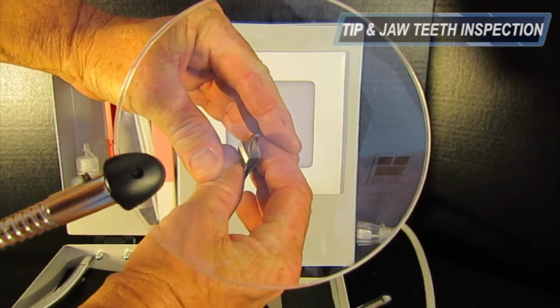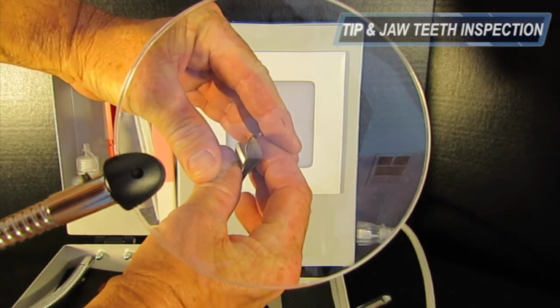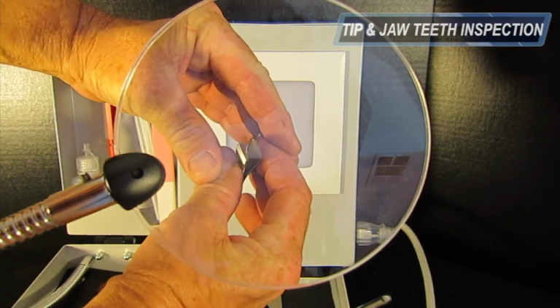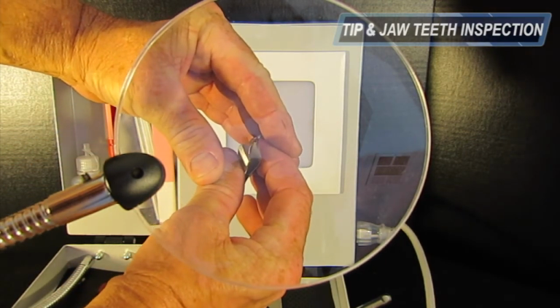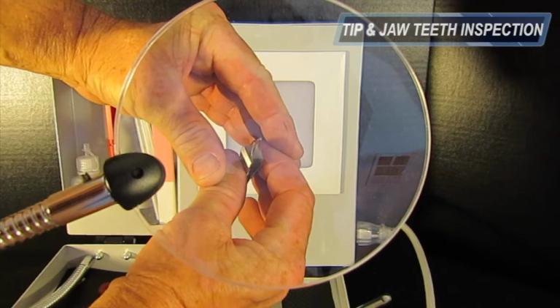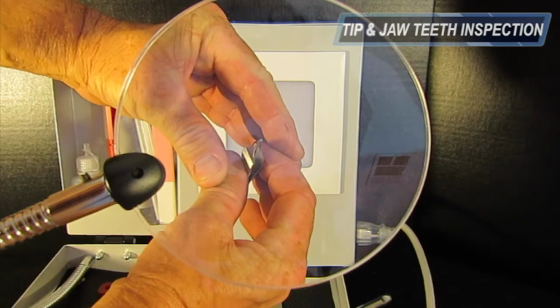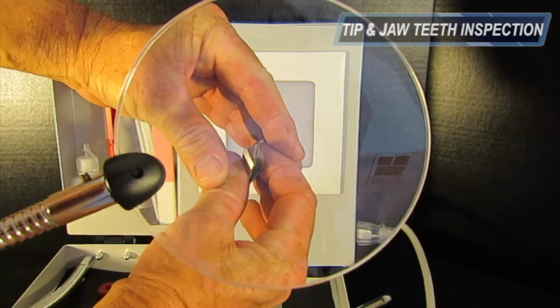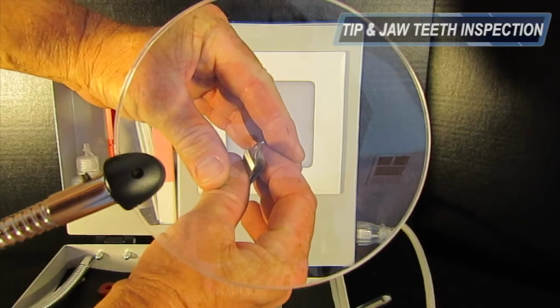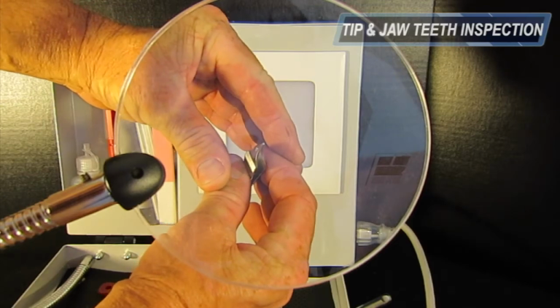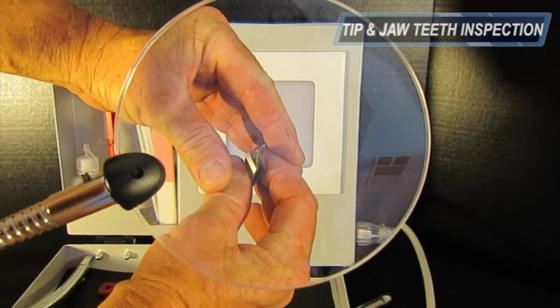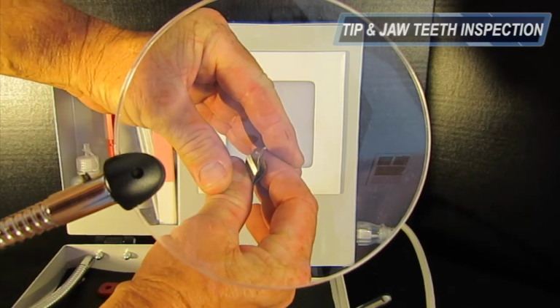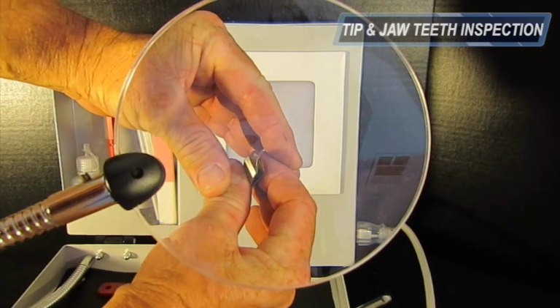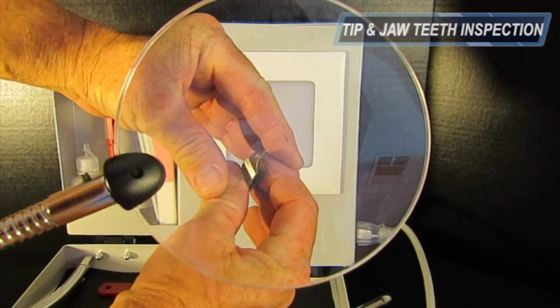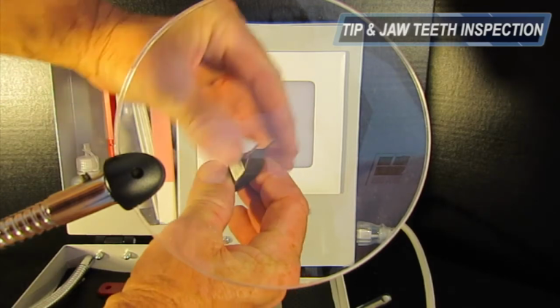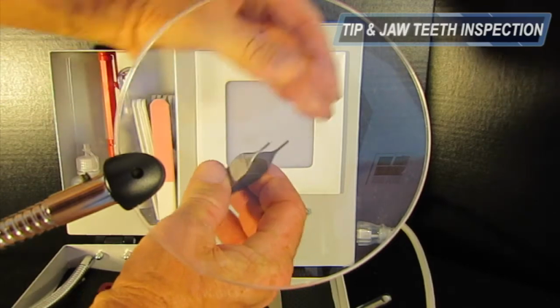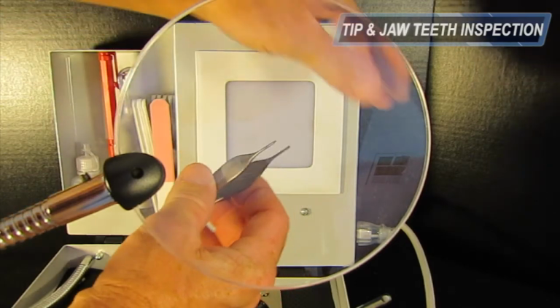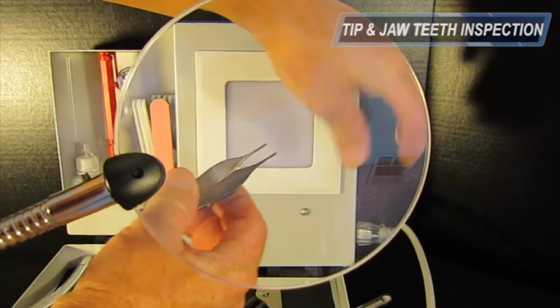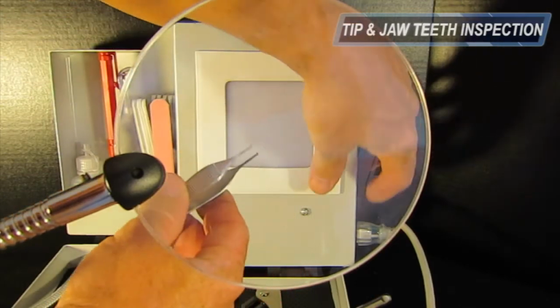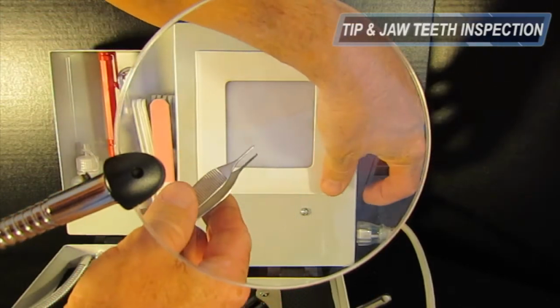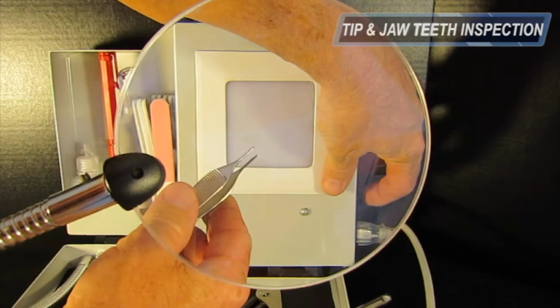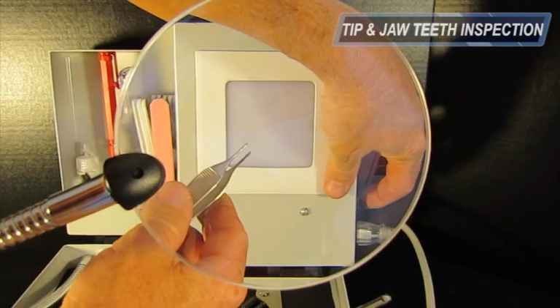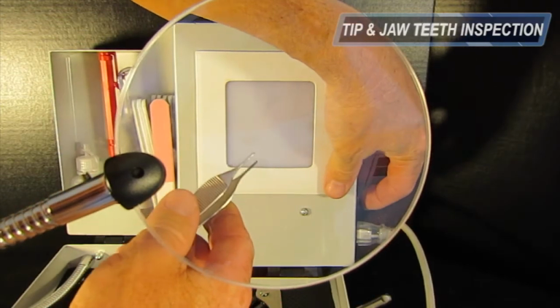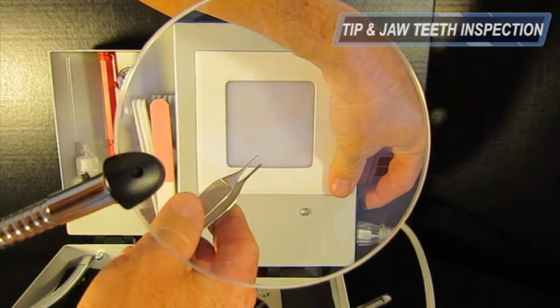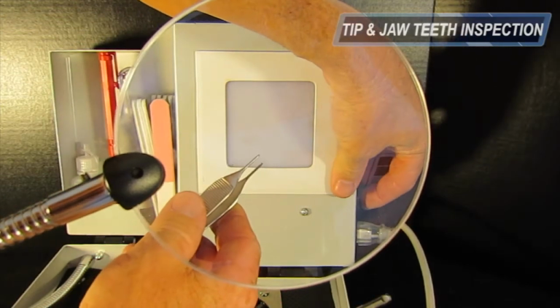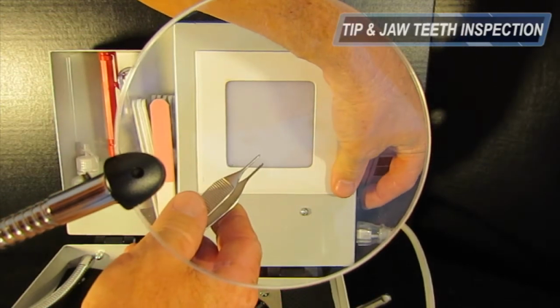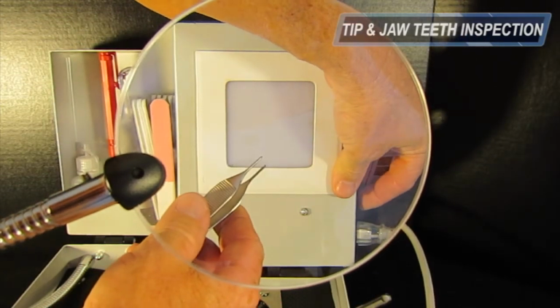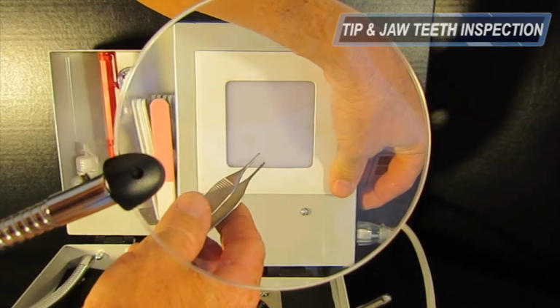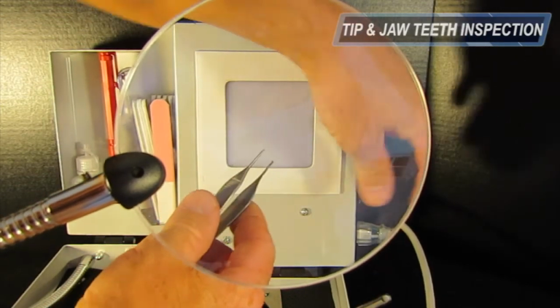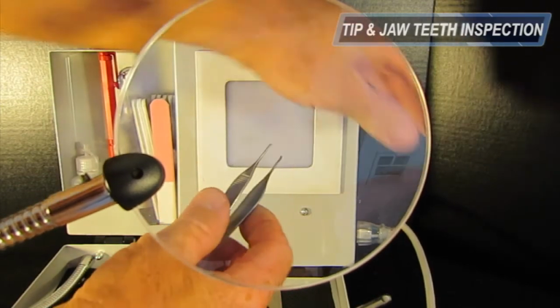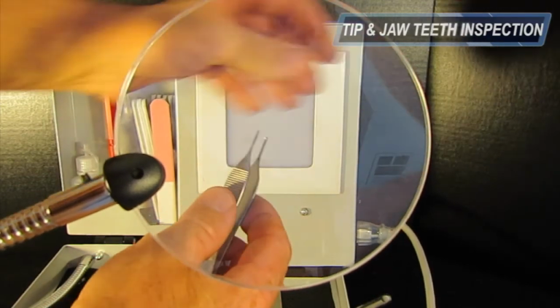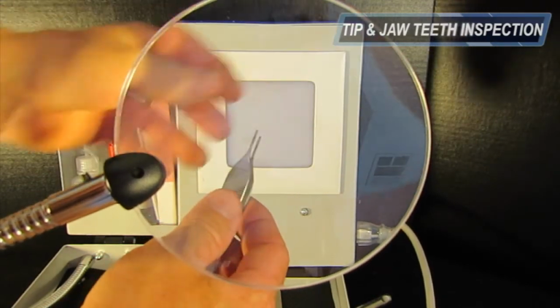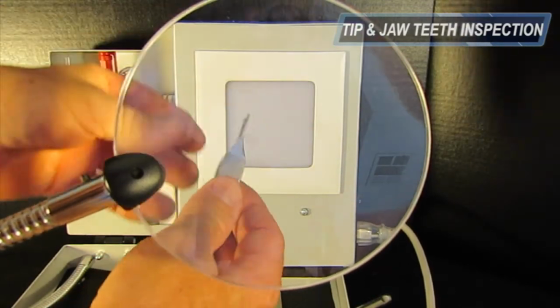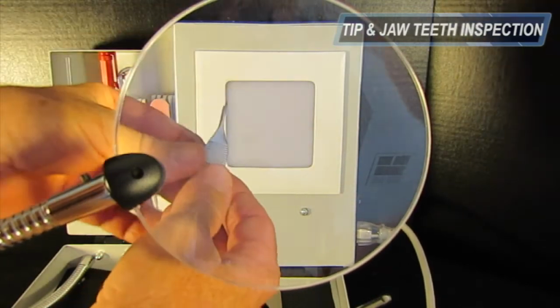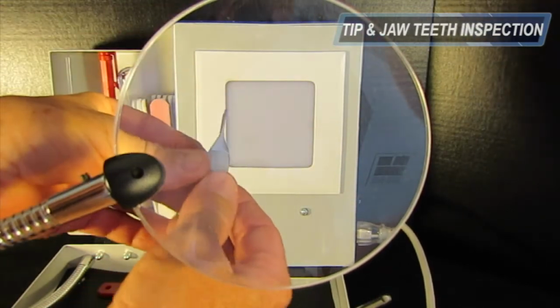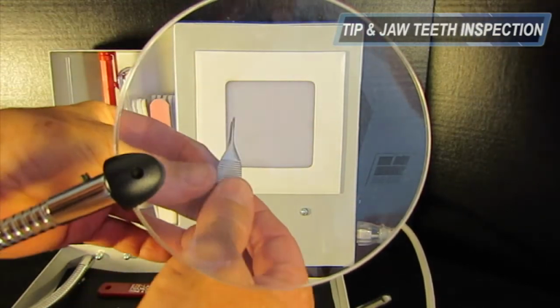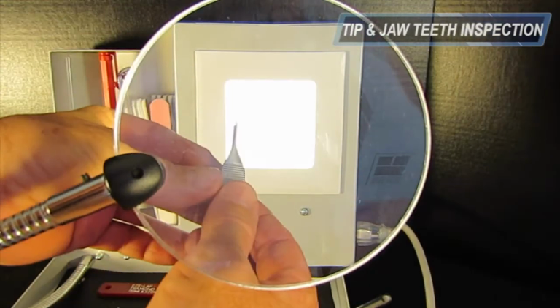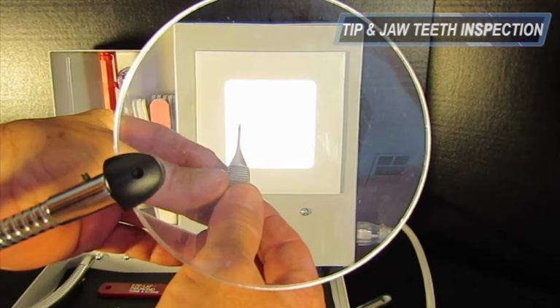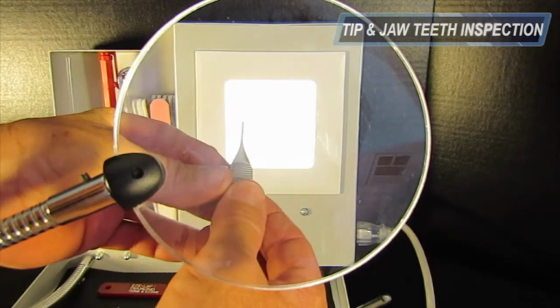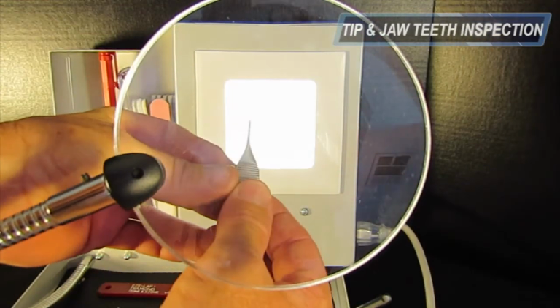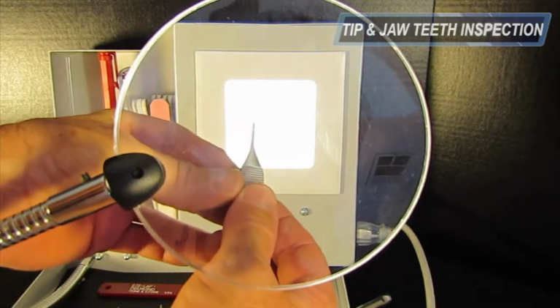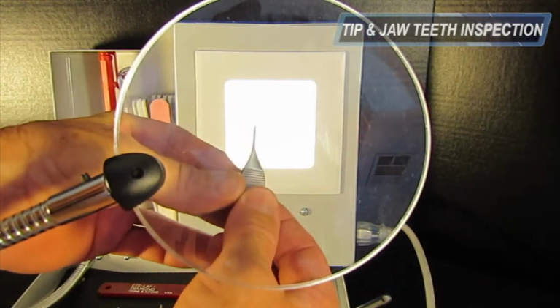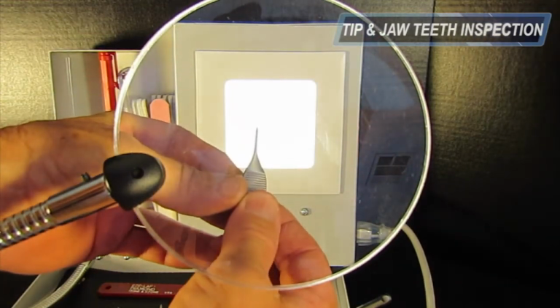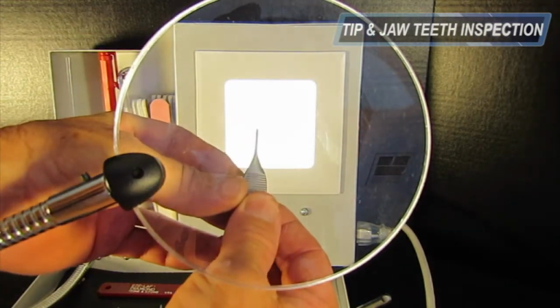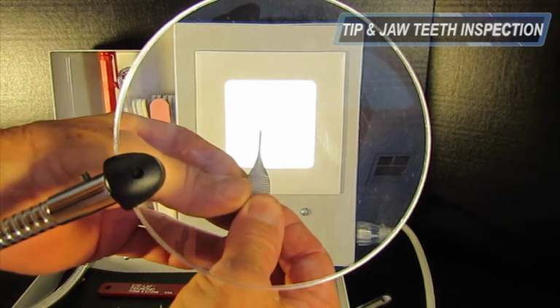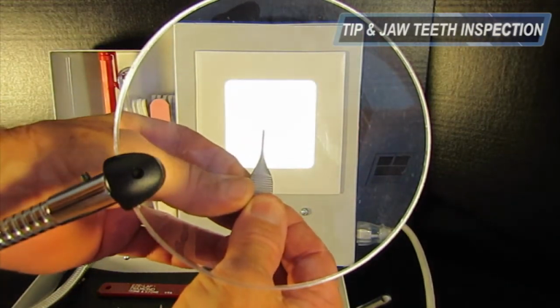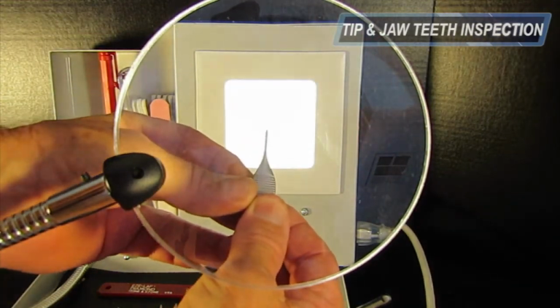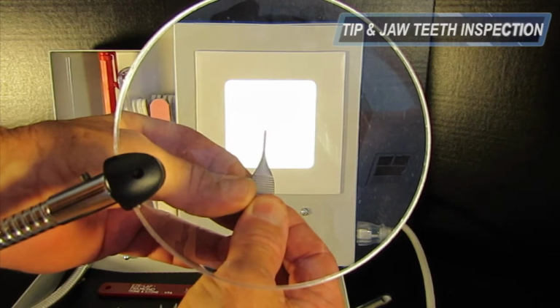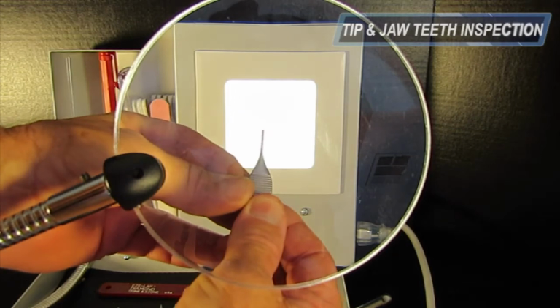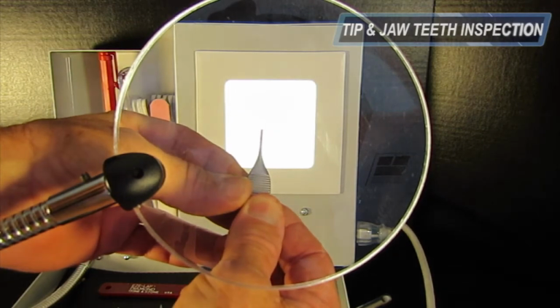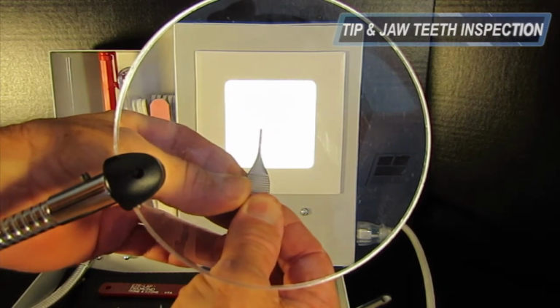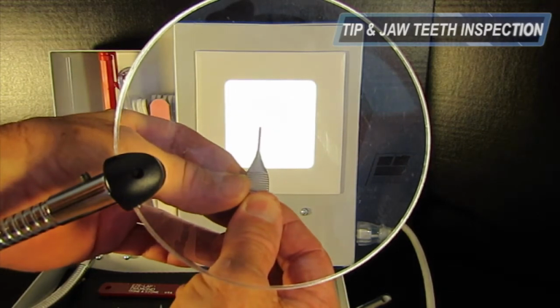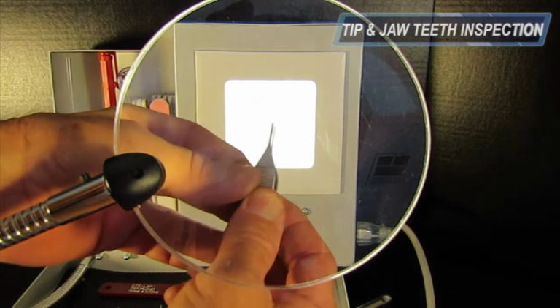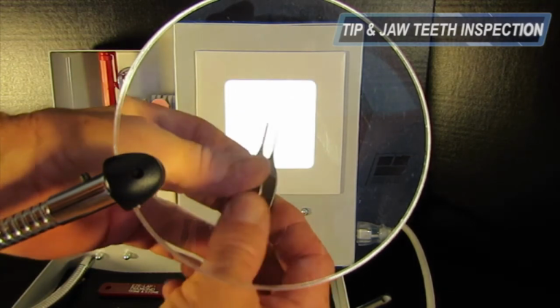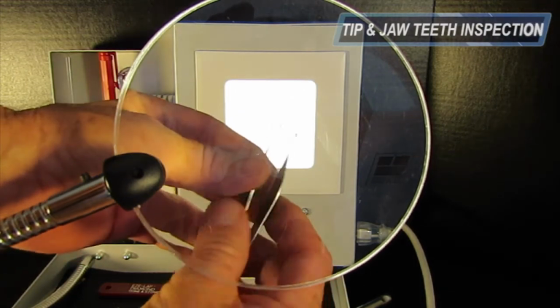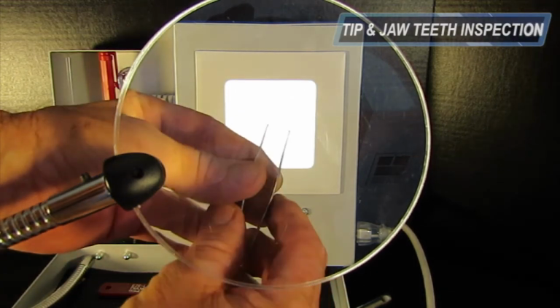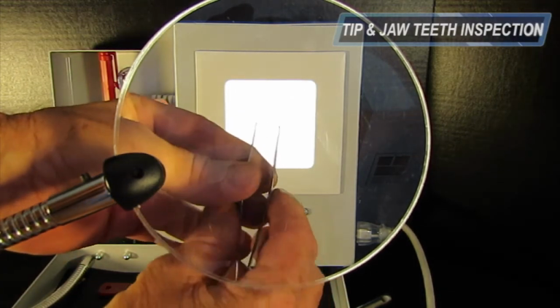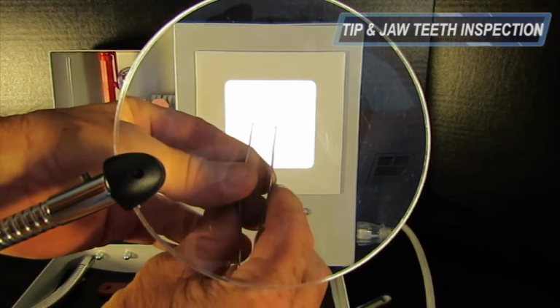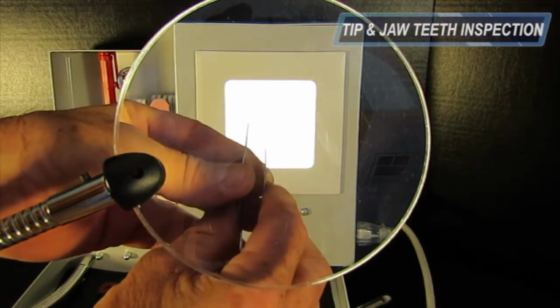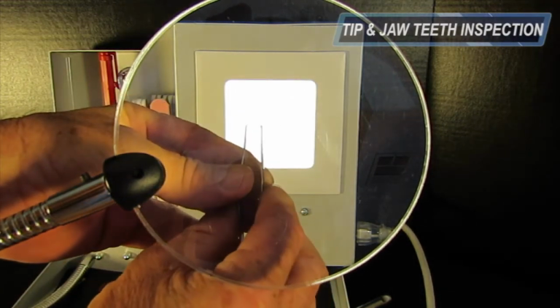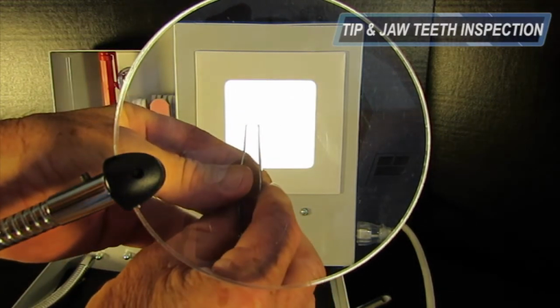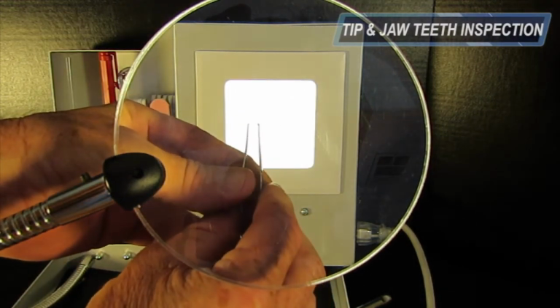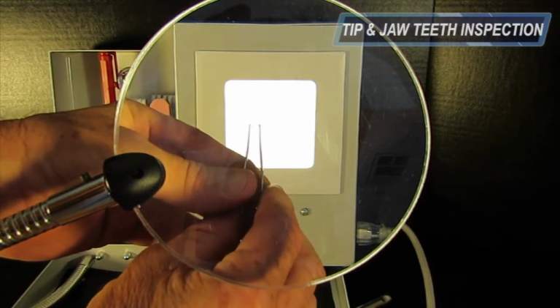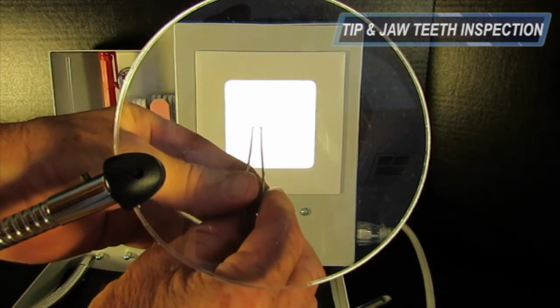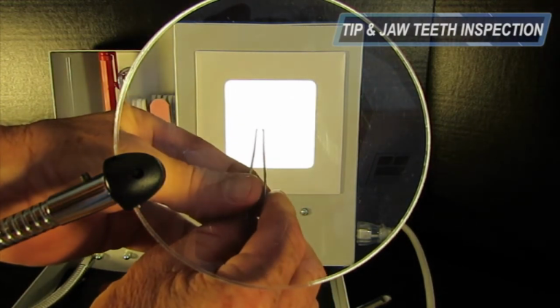First, inspect the tip teeth for proper alignment. Next, inspect the jaw teeth for proper closure using the backlight. Then inspect the jaw.